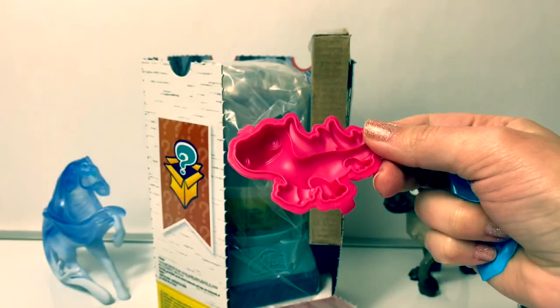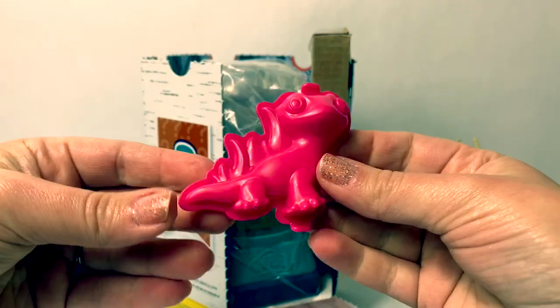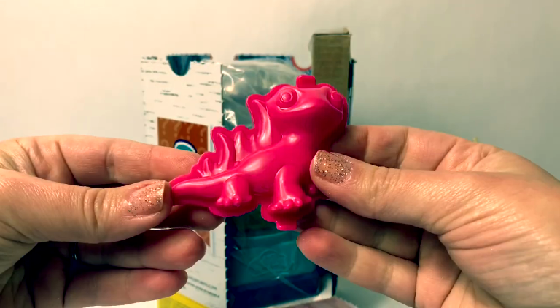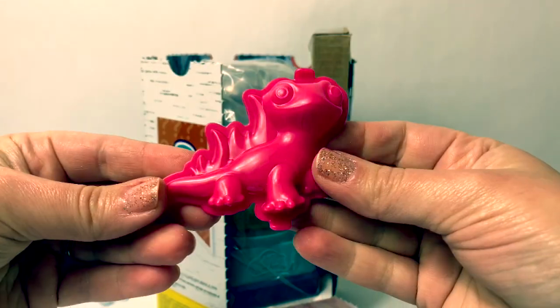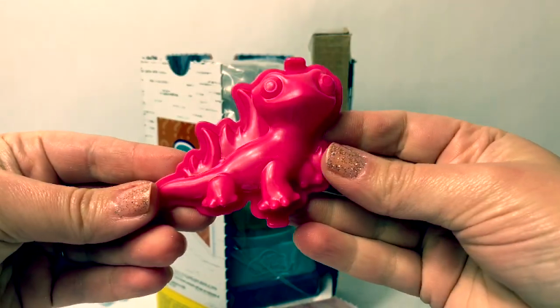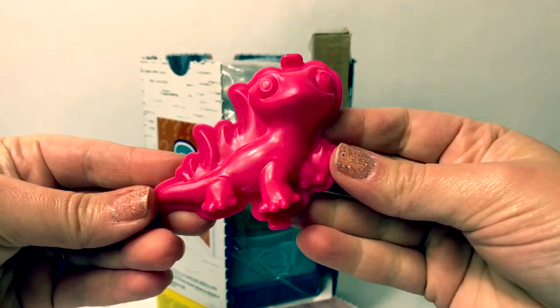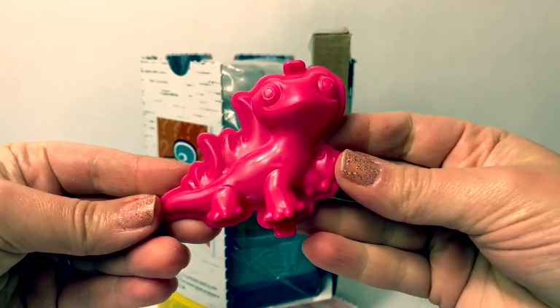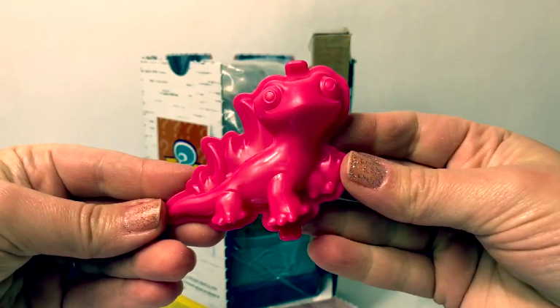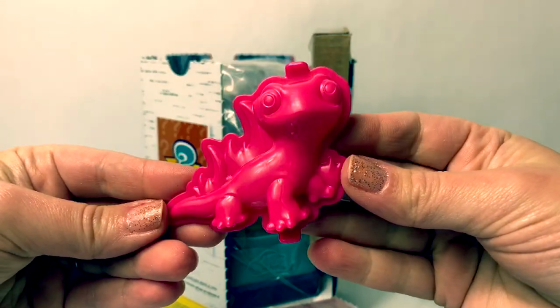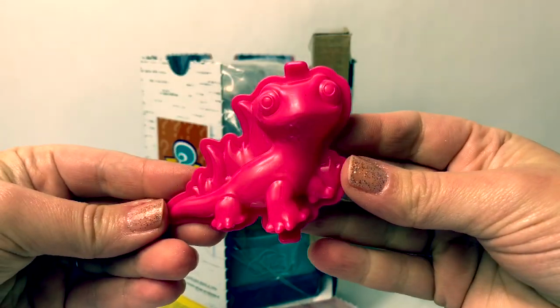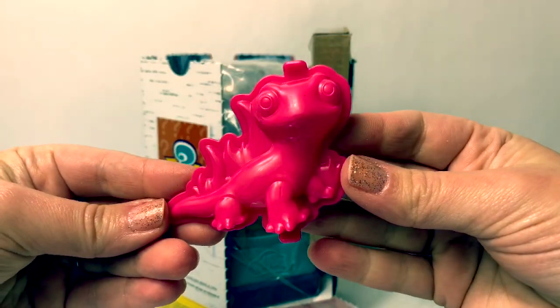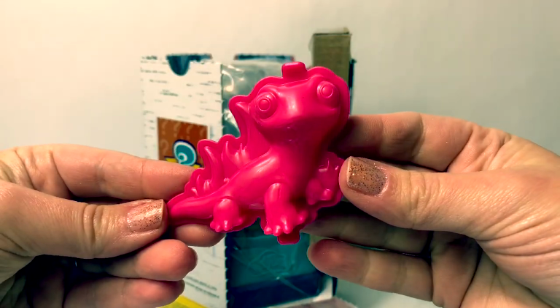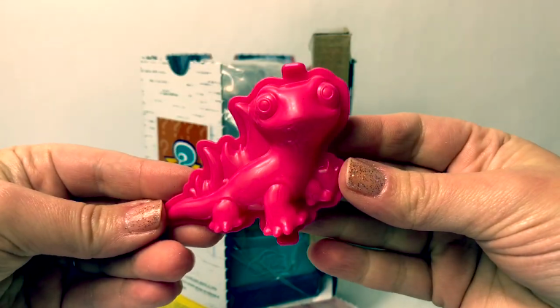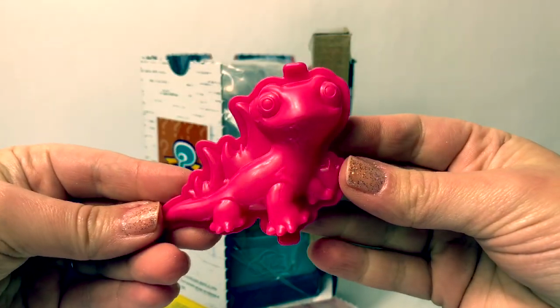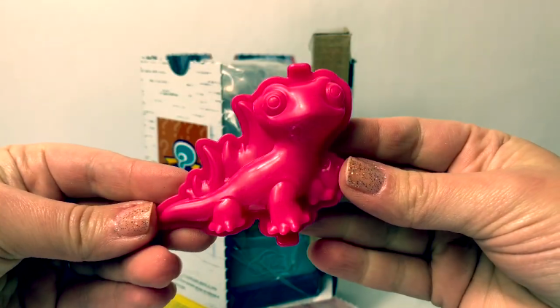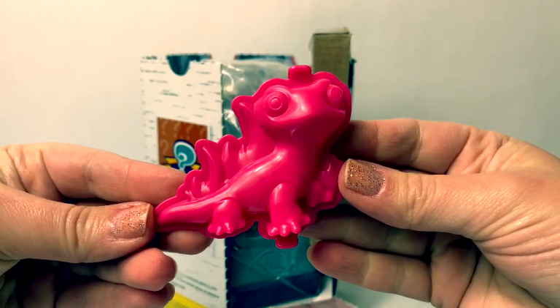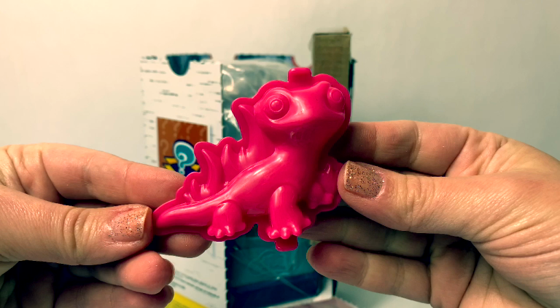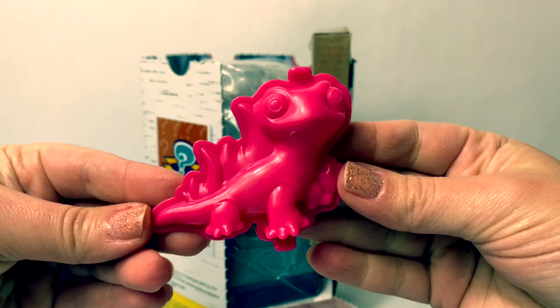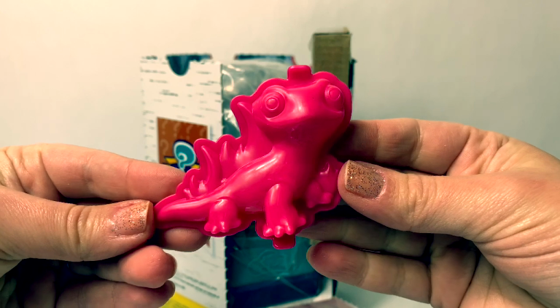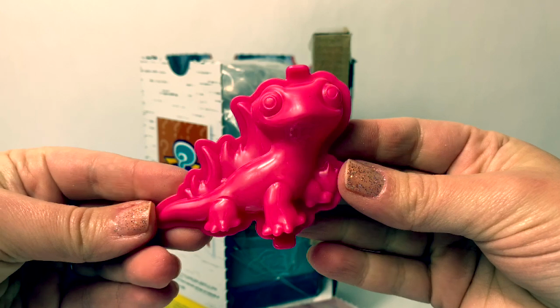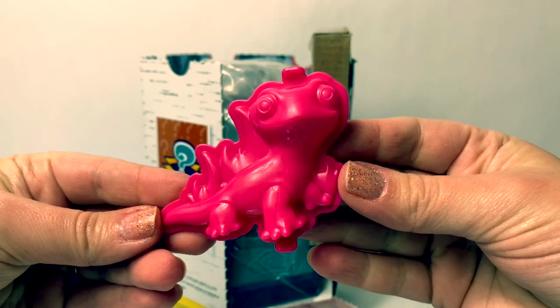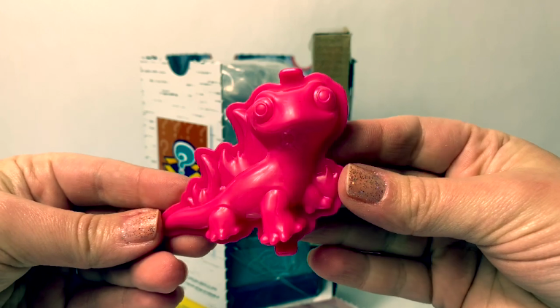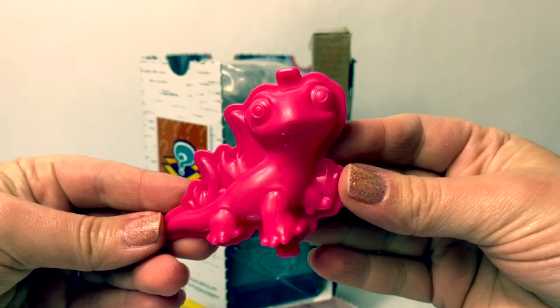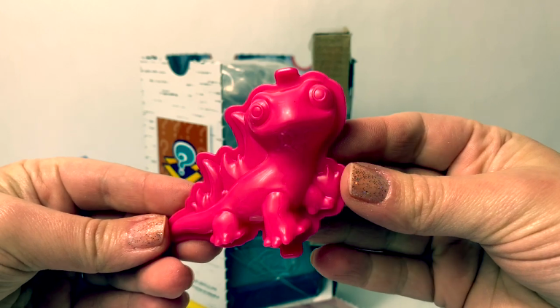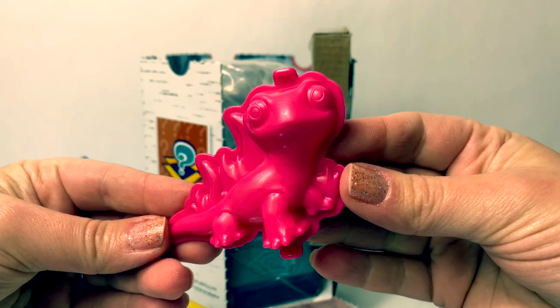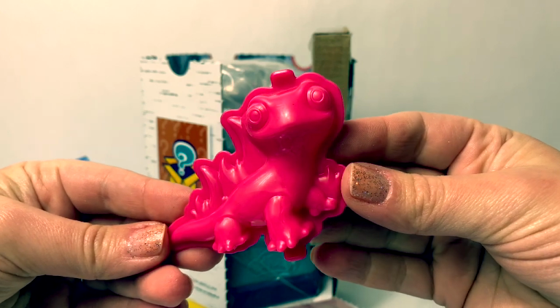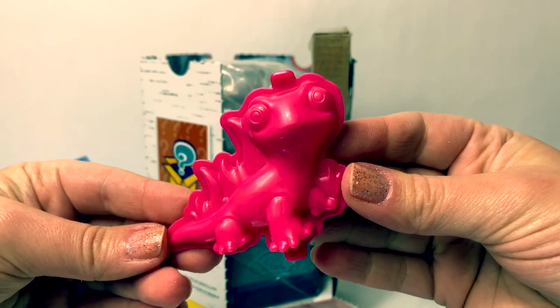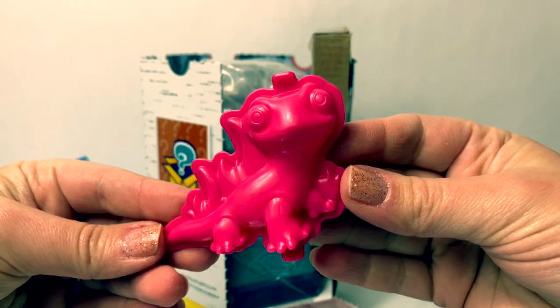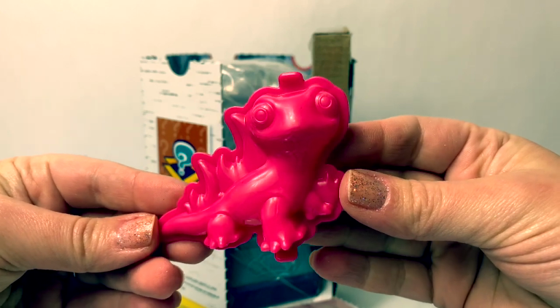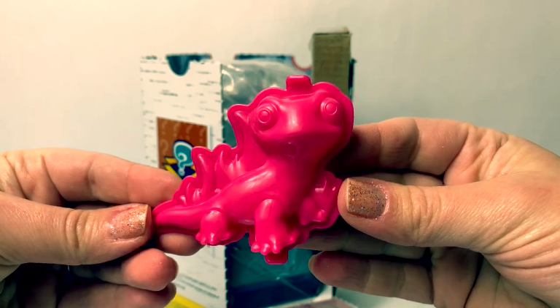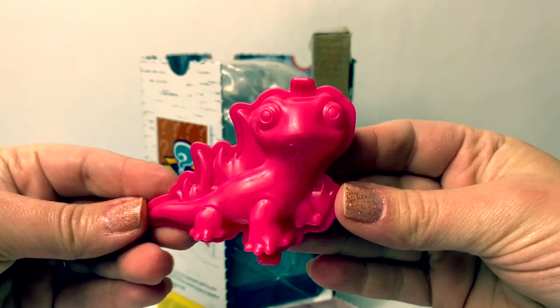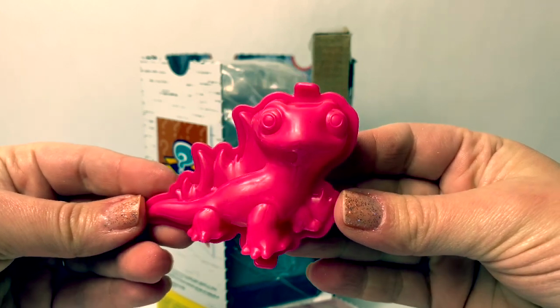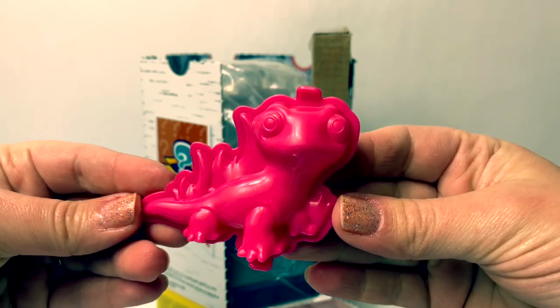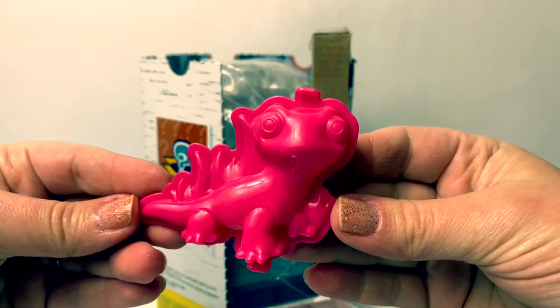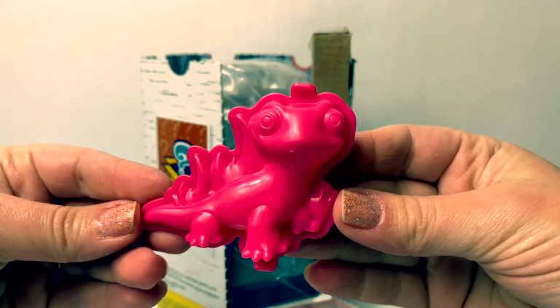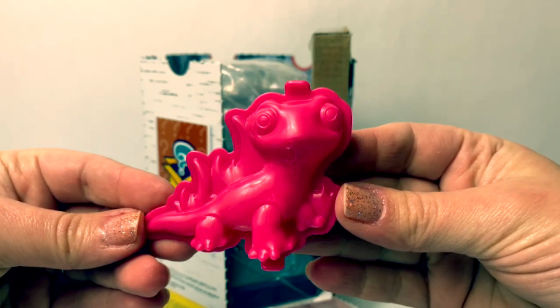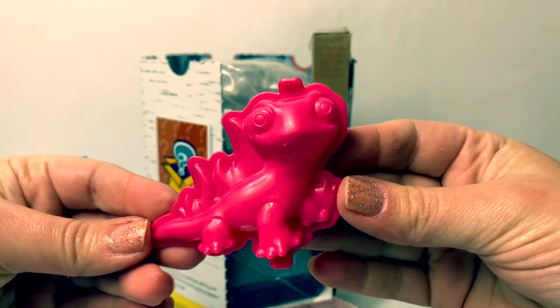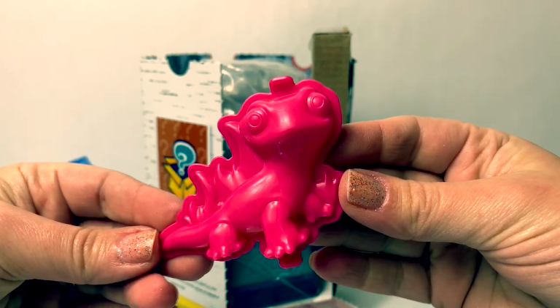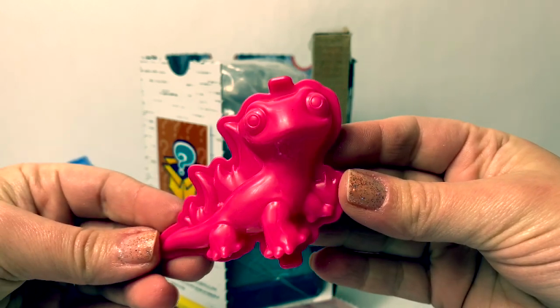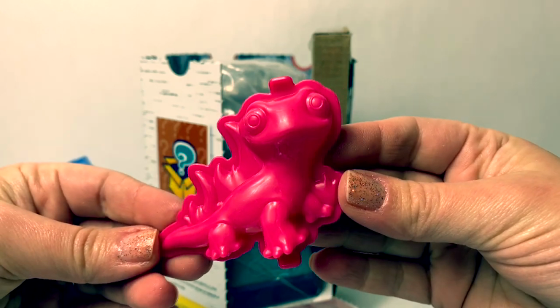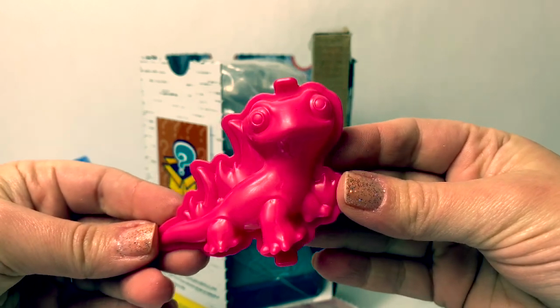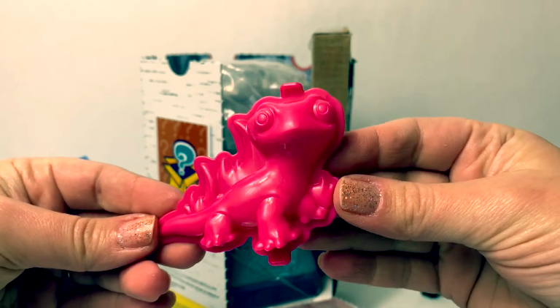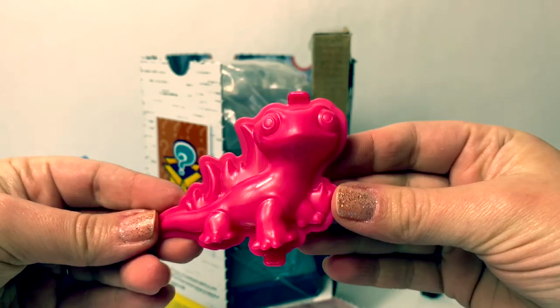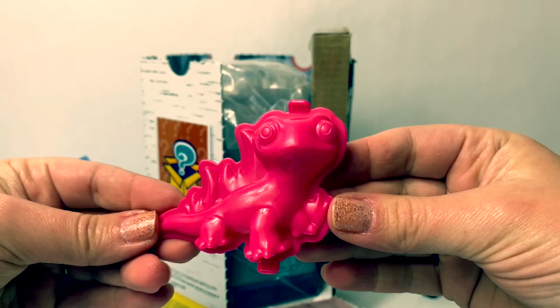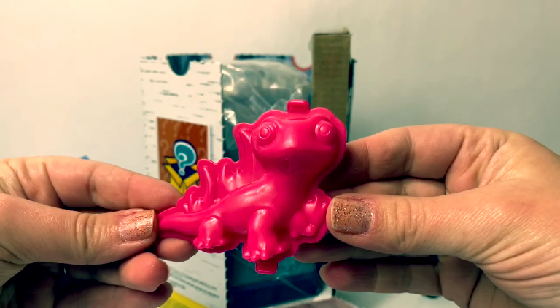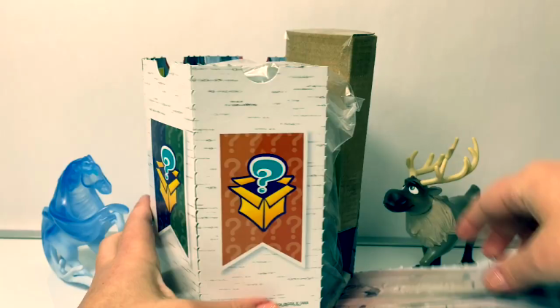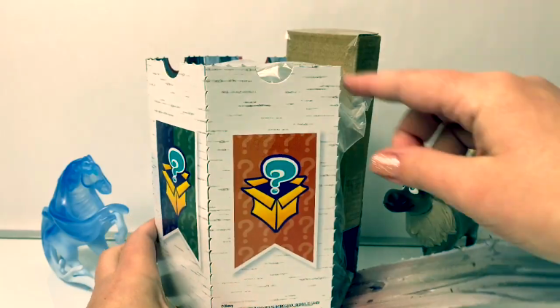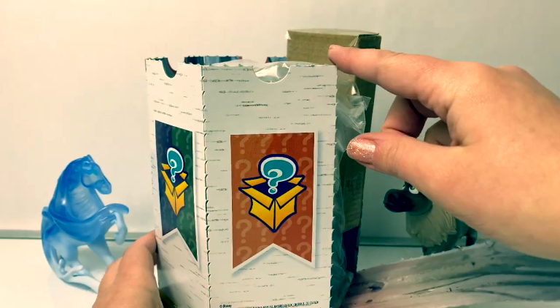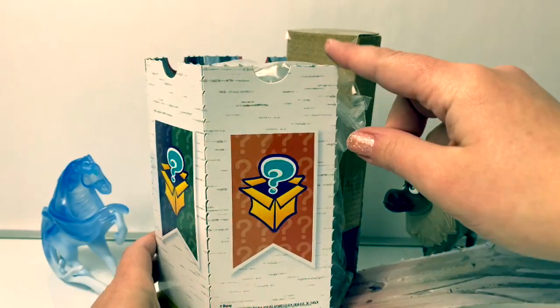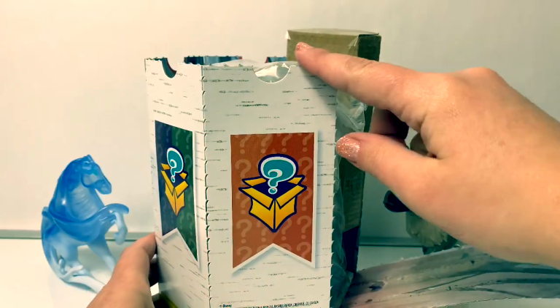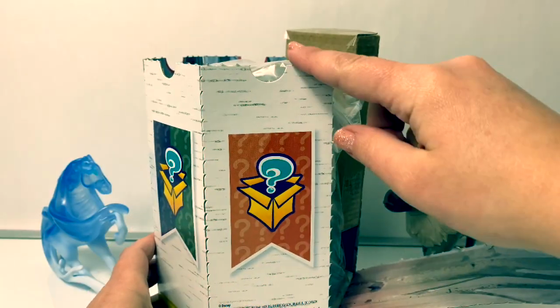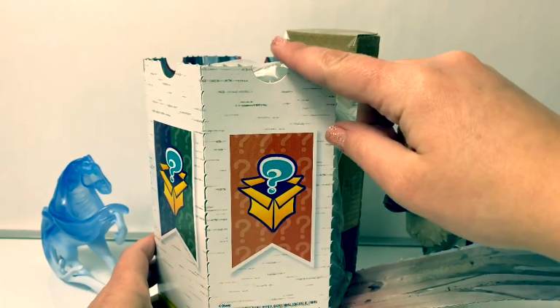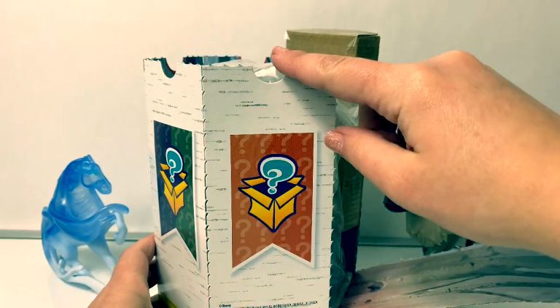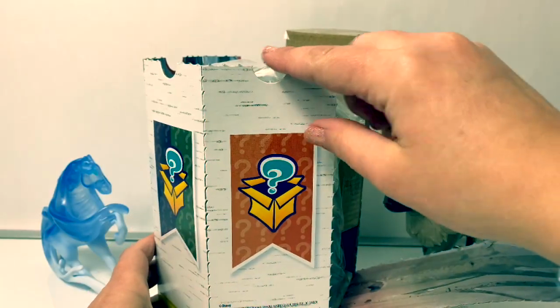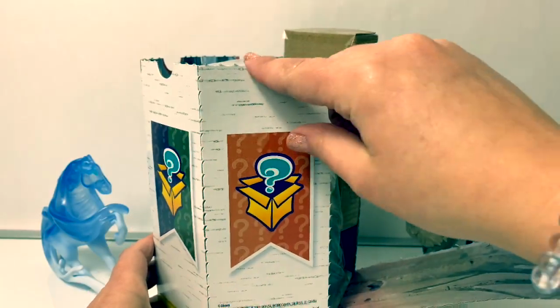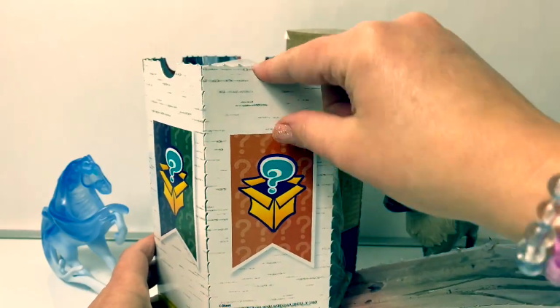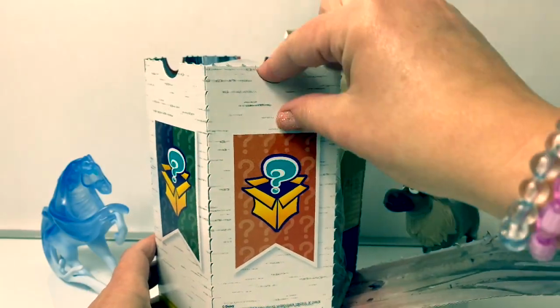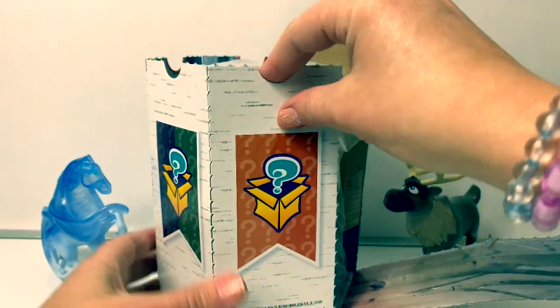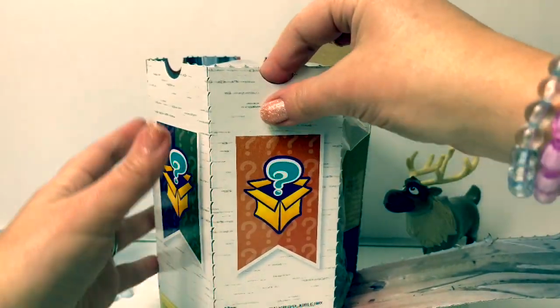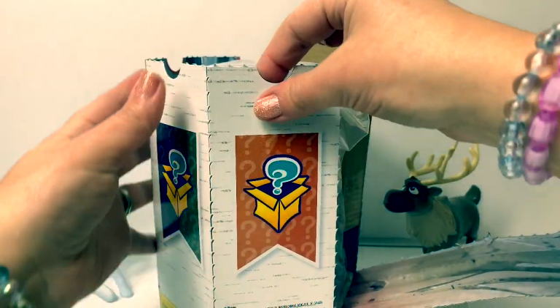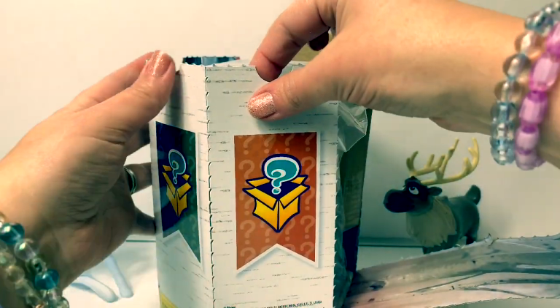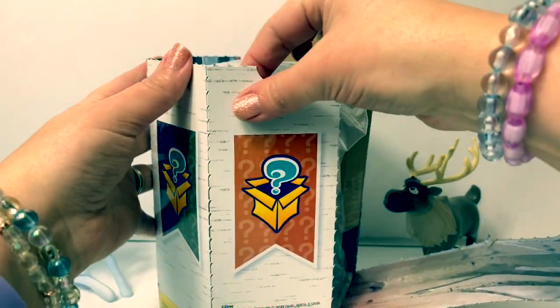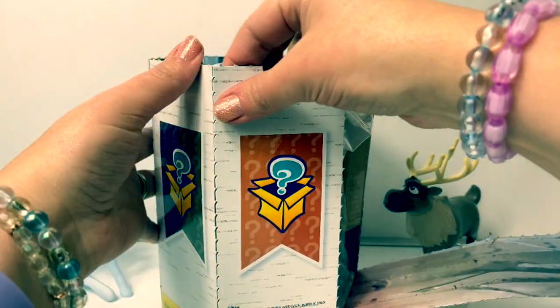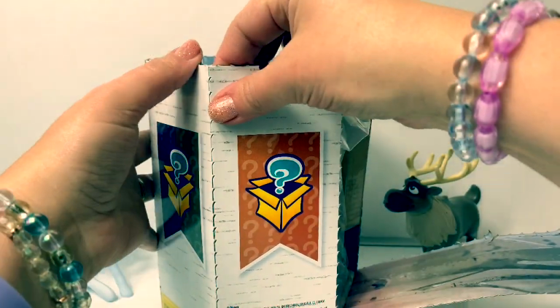Here's a mold to make Bruni, the fire salamander. Number two, numero dos.